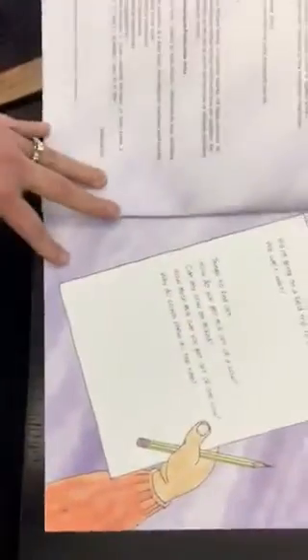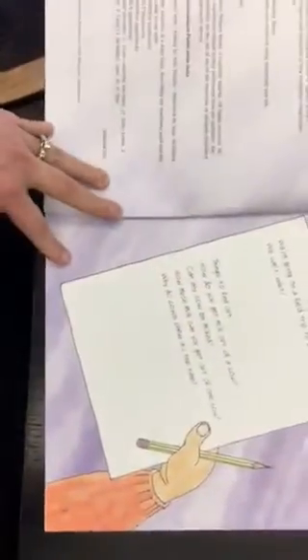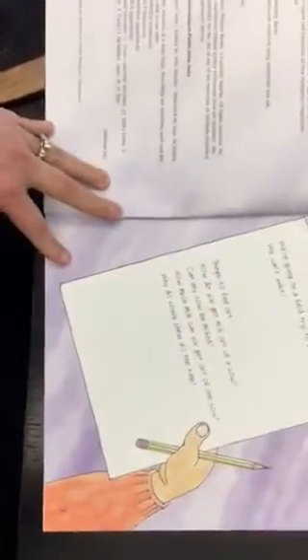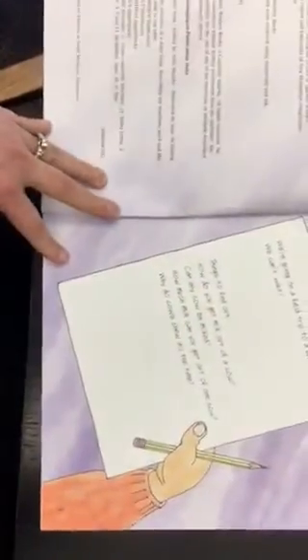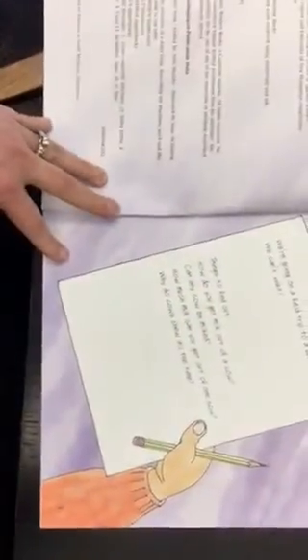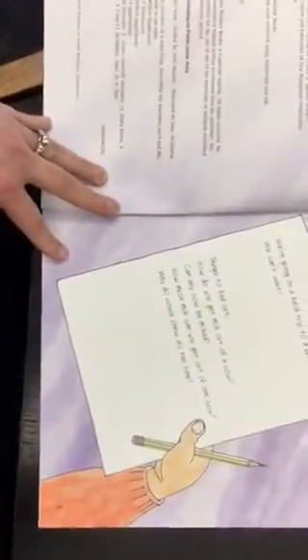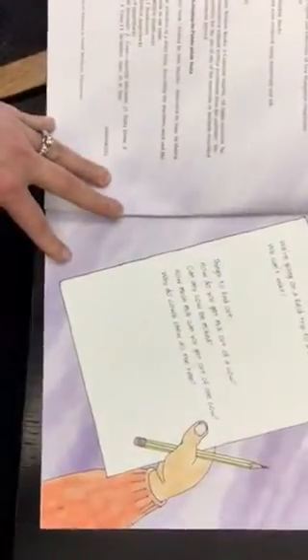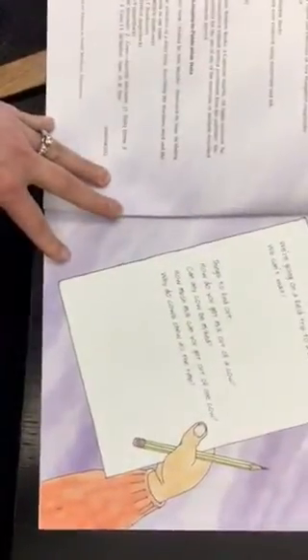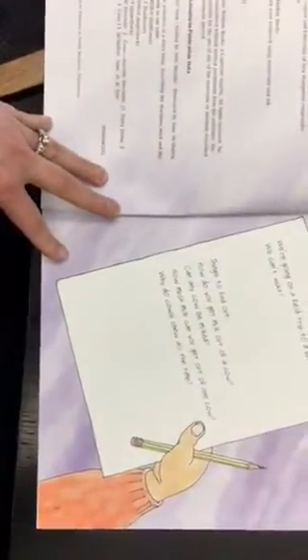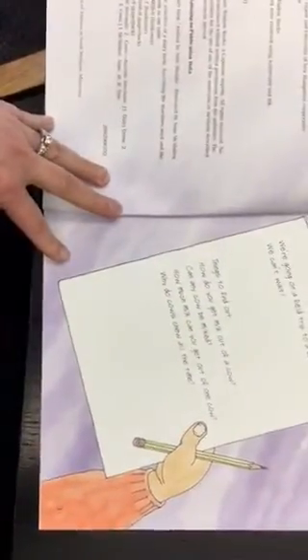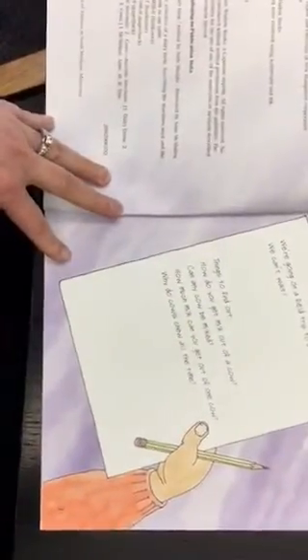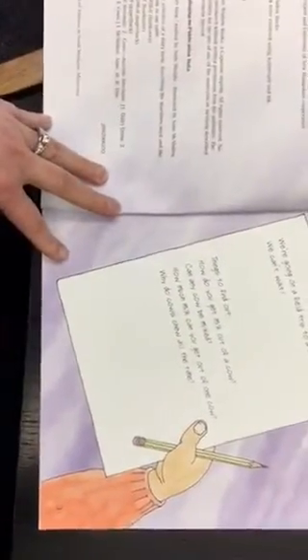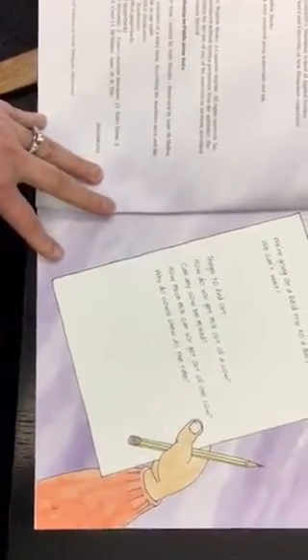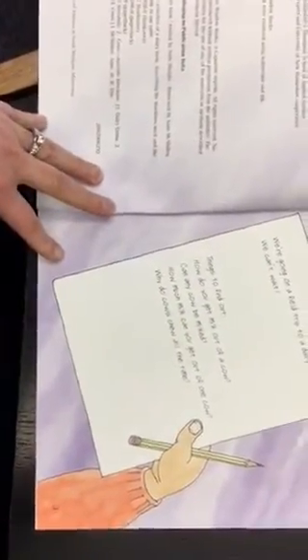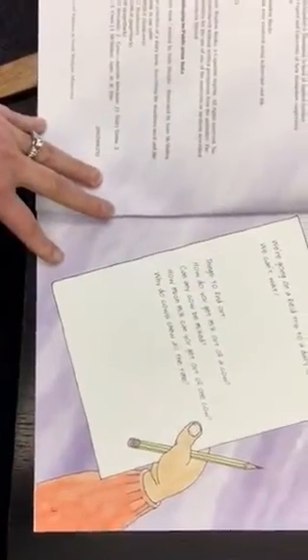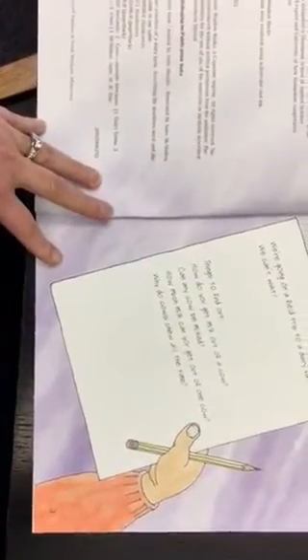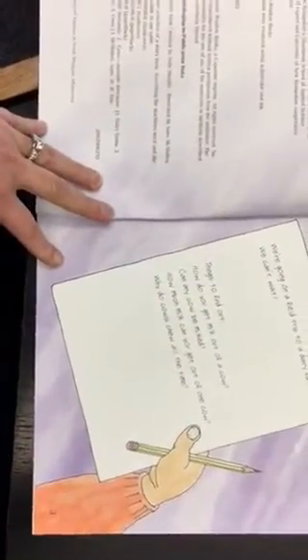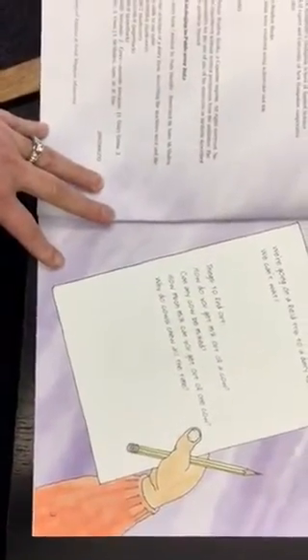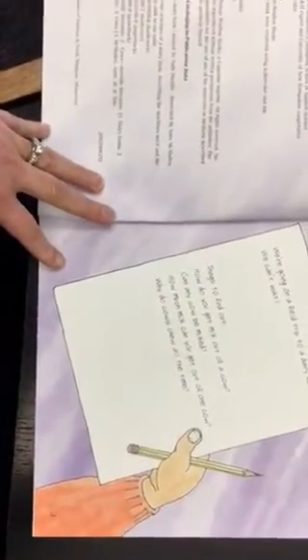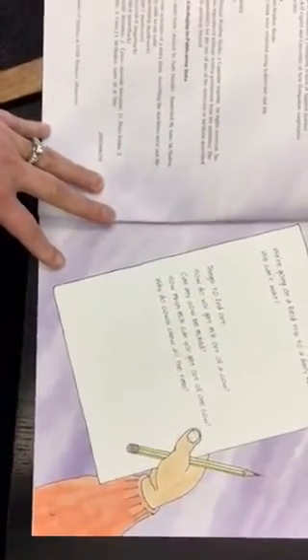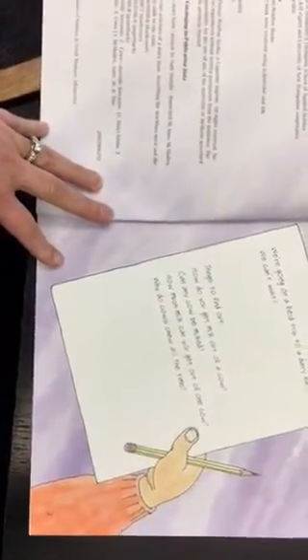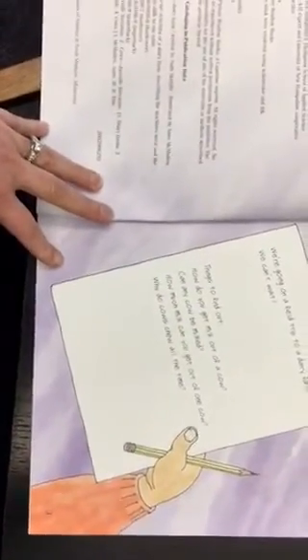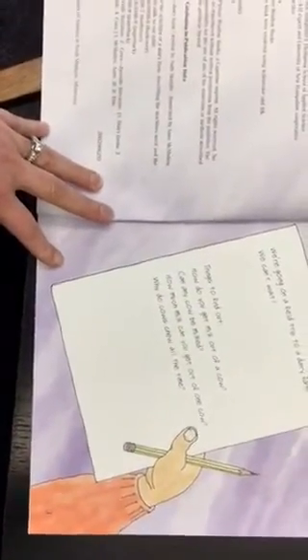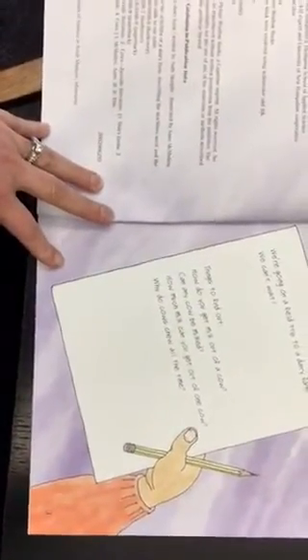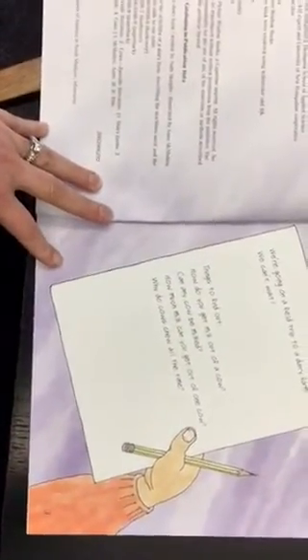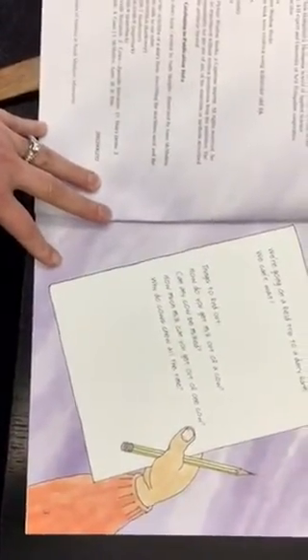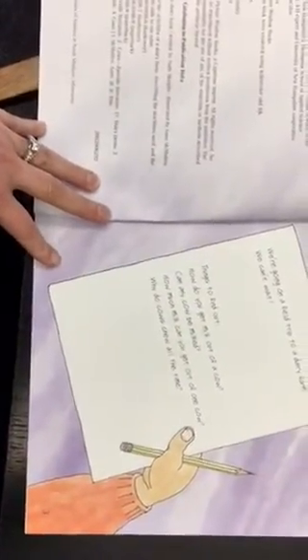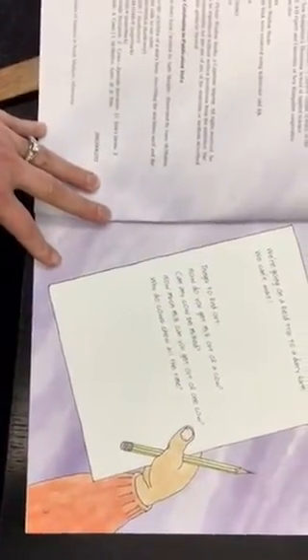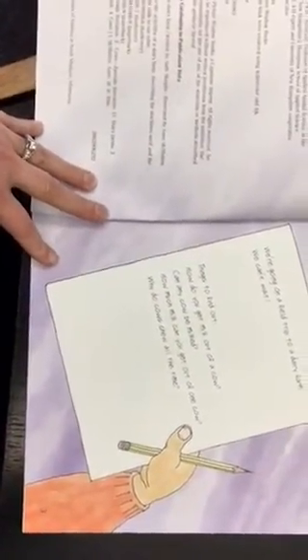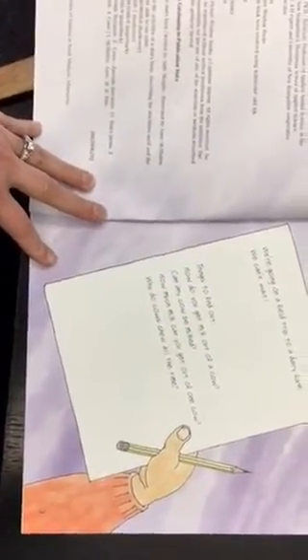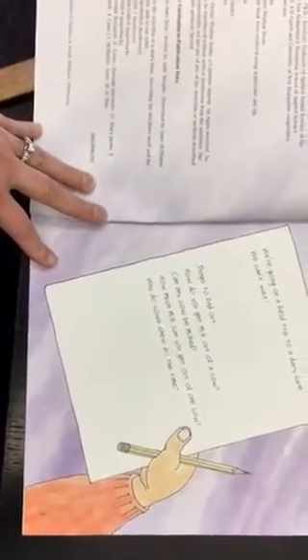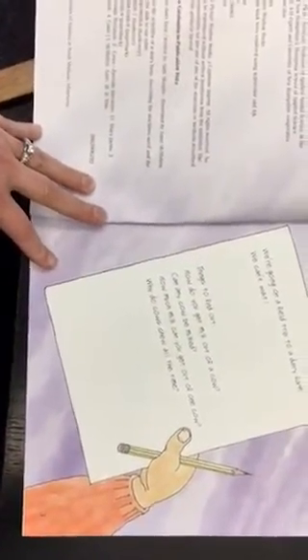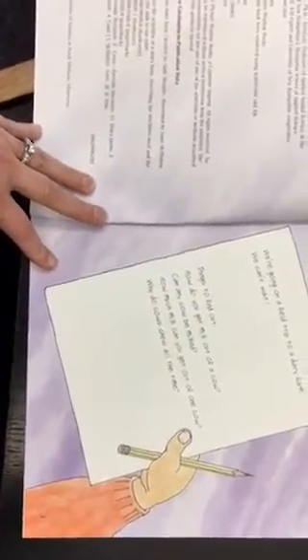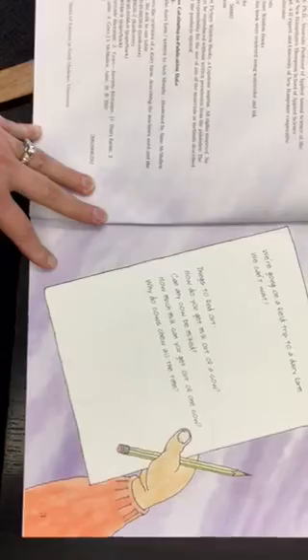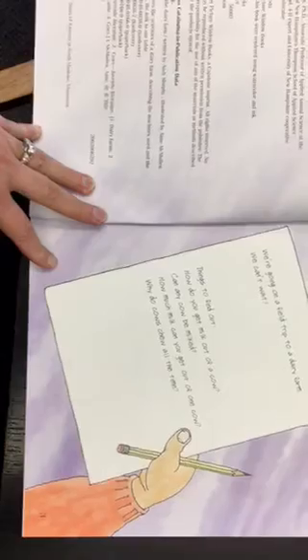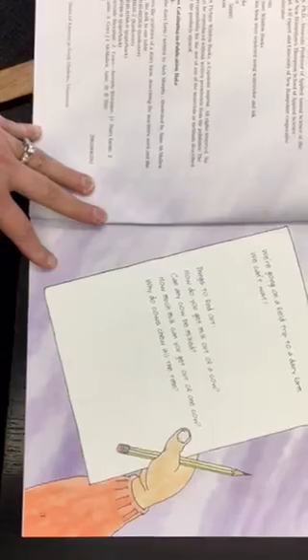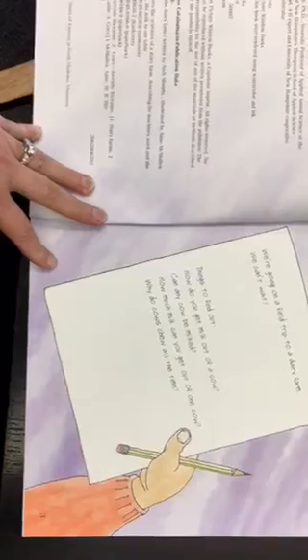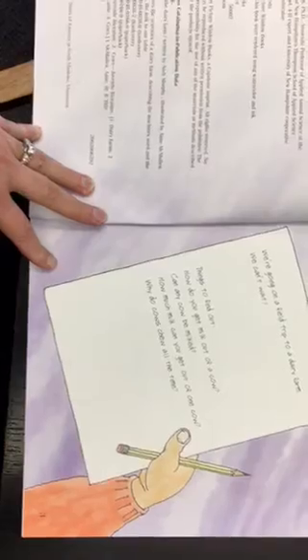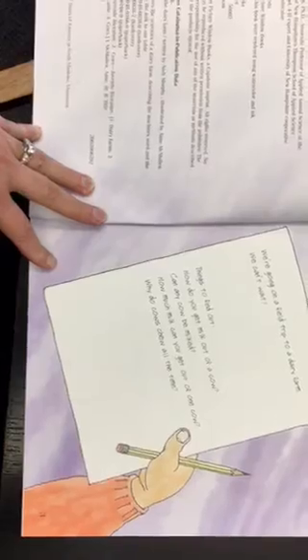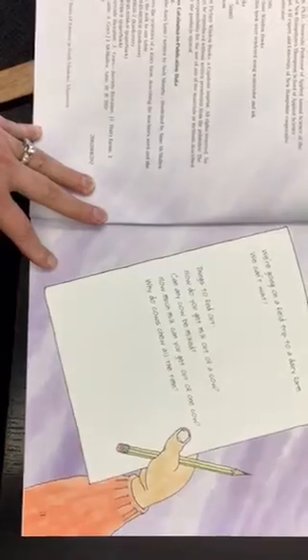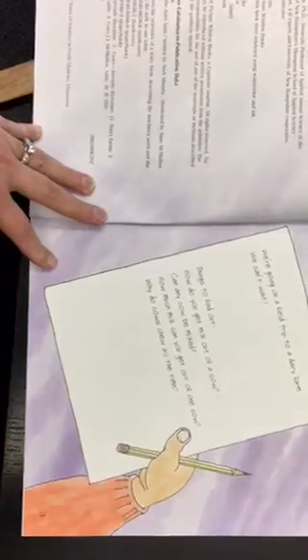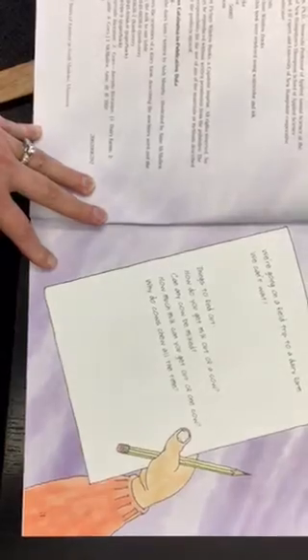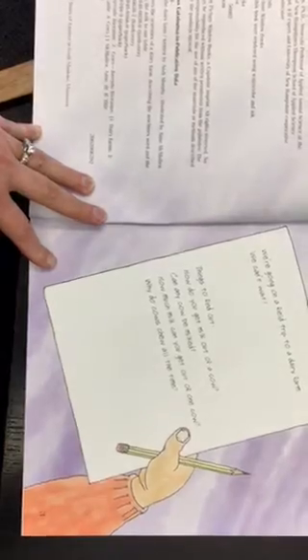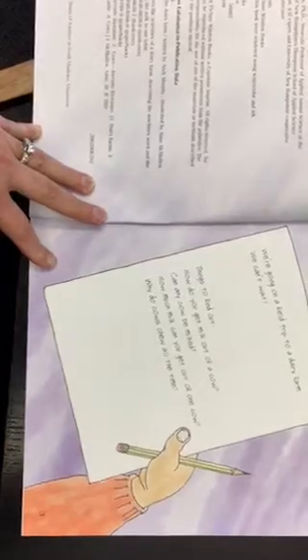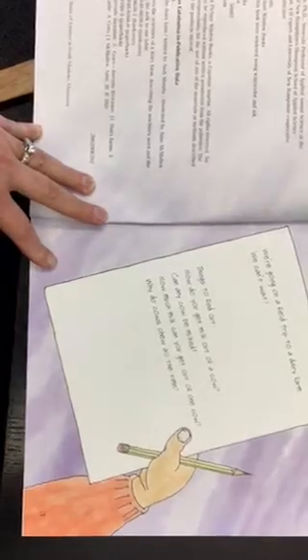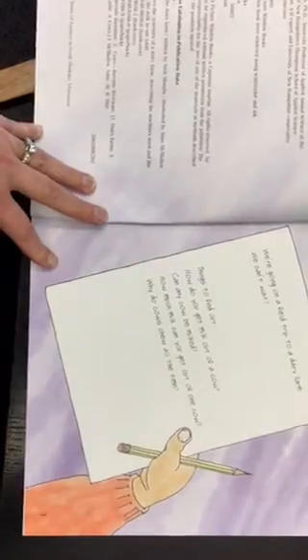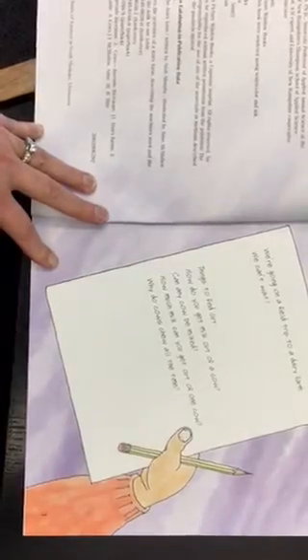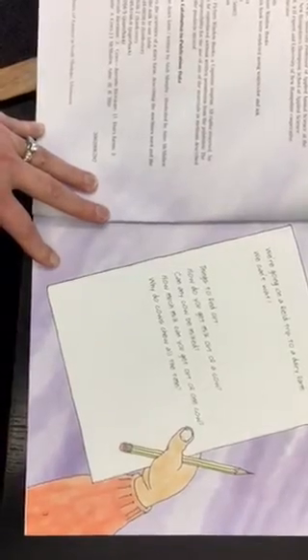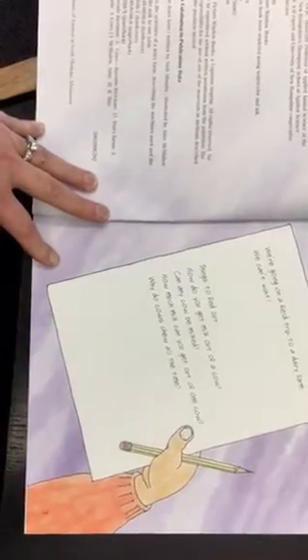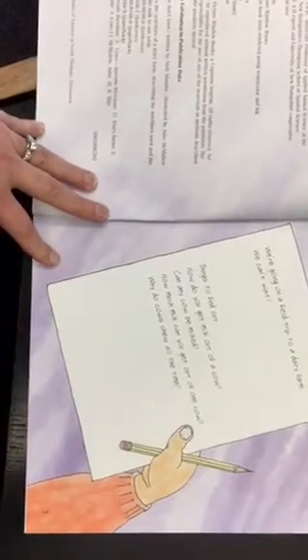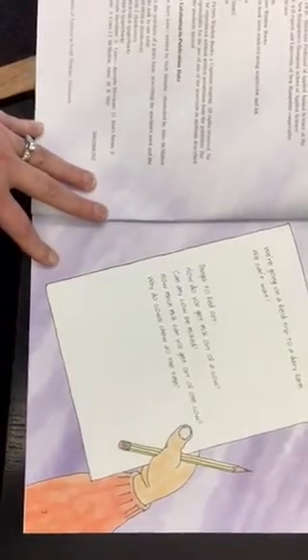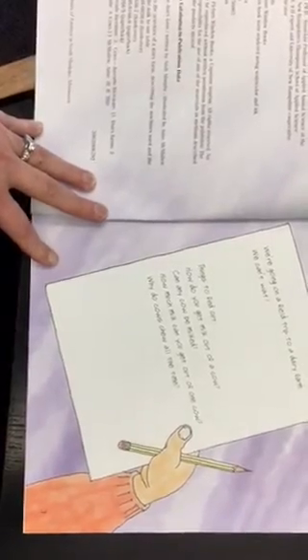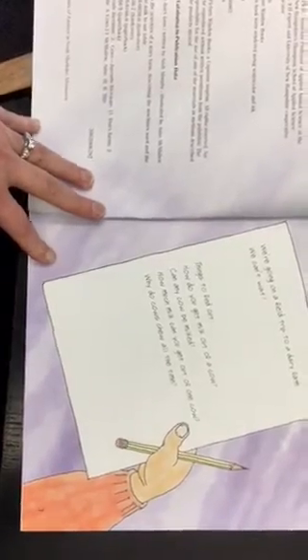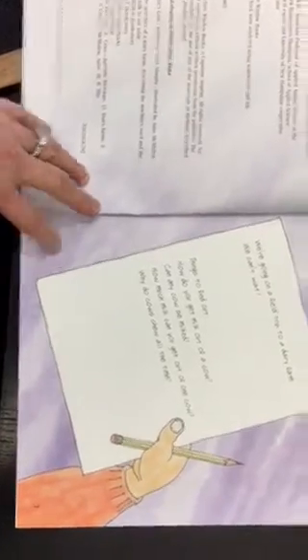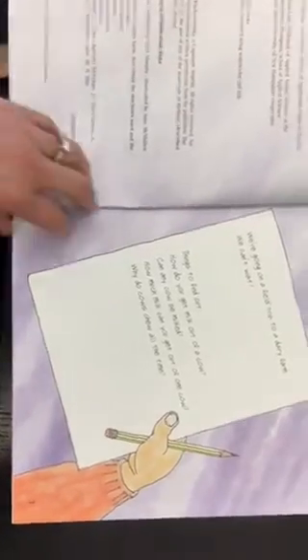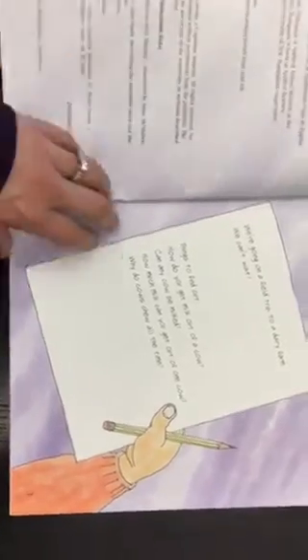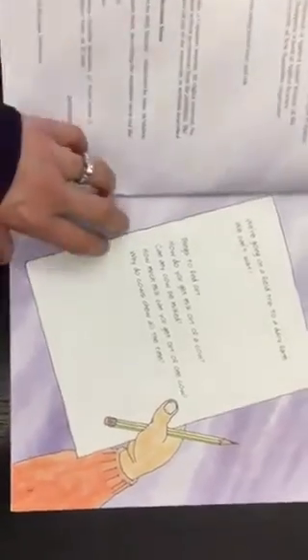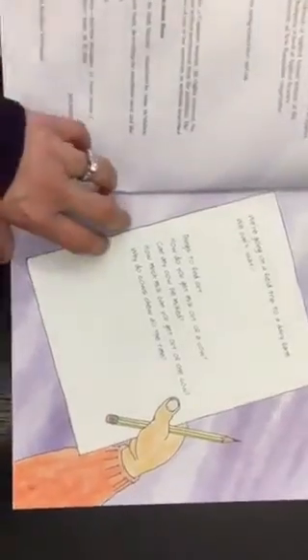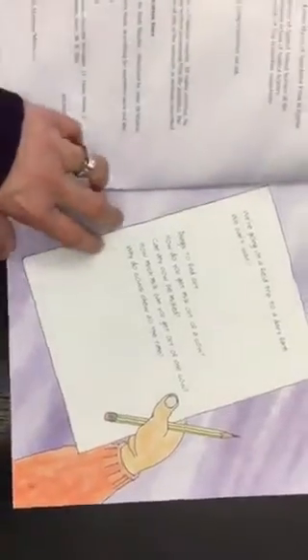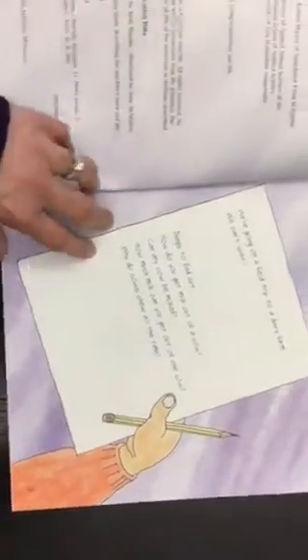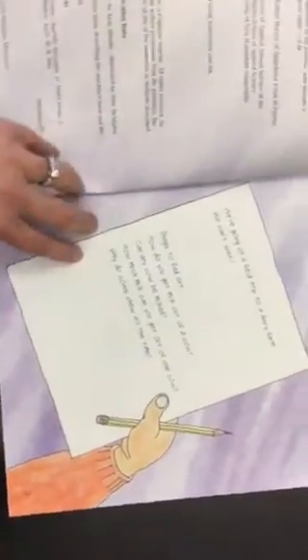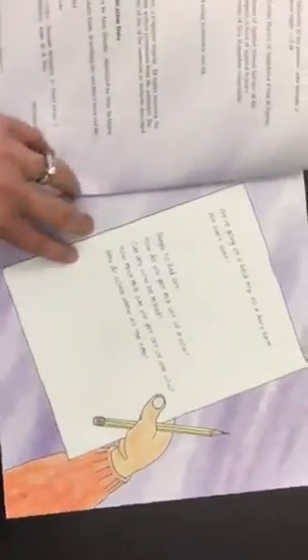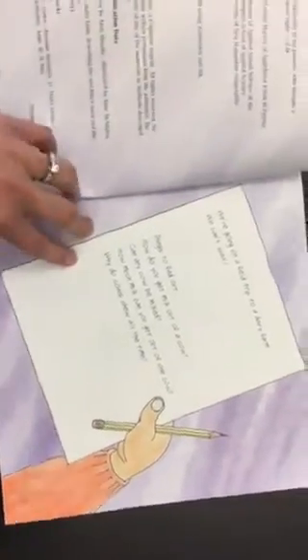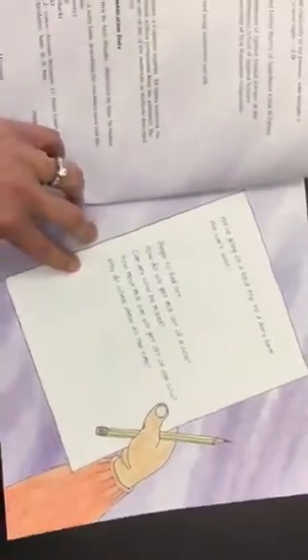How do you get milk out of a cow? Can any cow be milked? How much milk can you get out of one cow? Why do cows eat all the time?